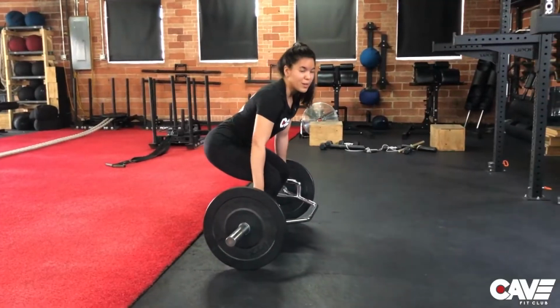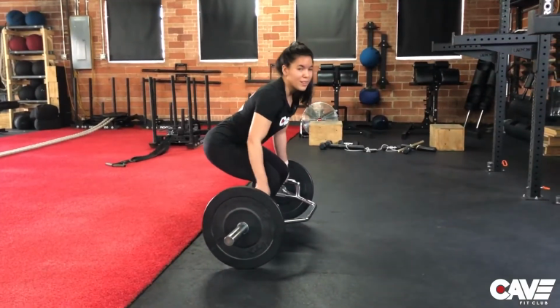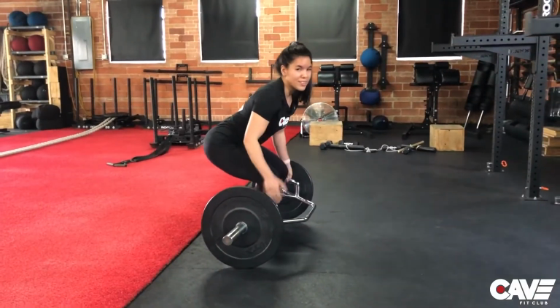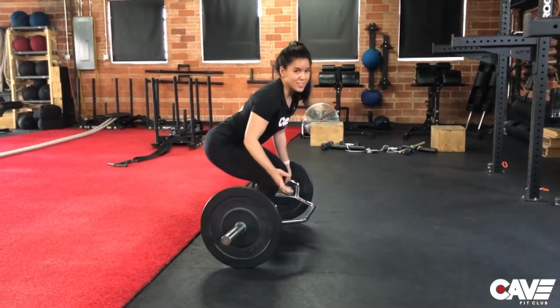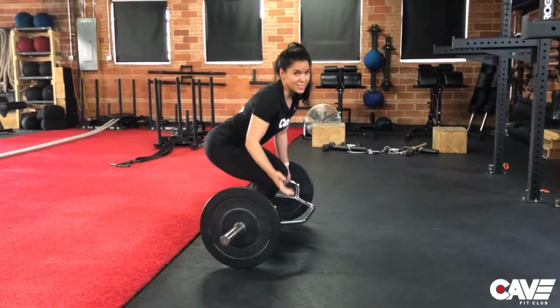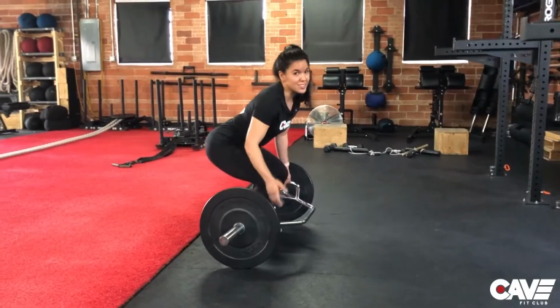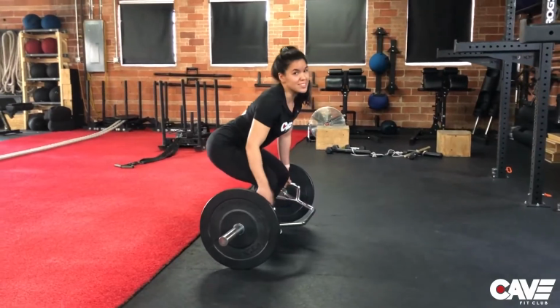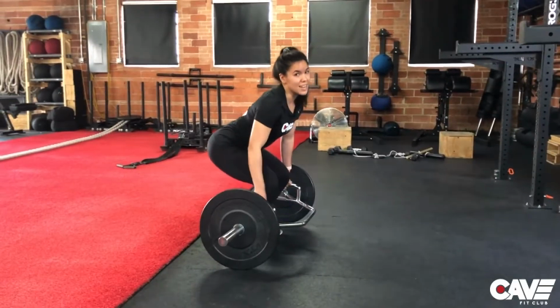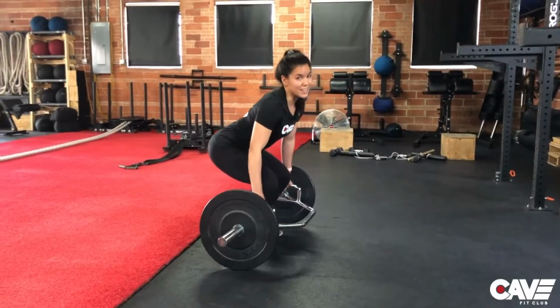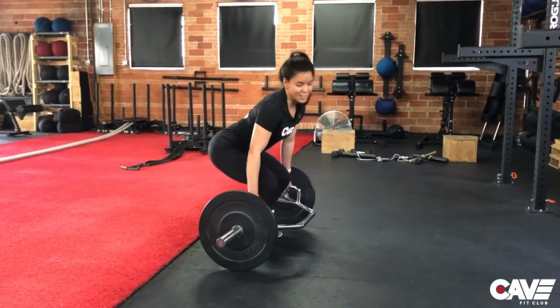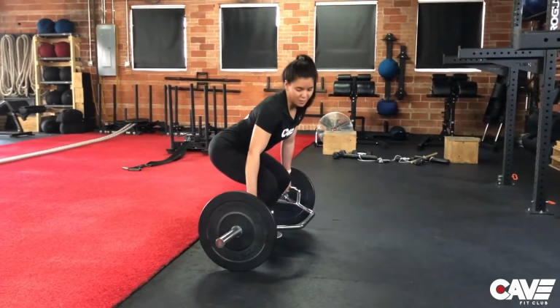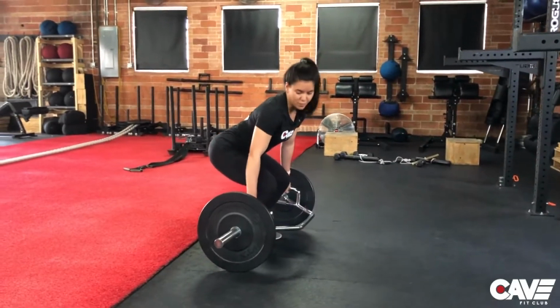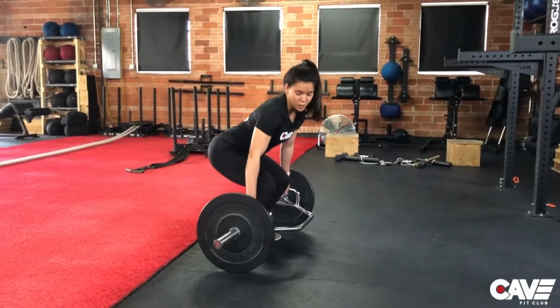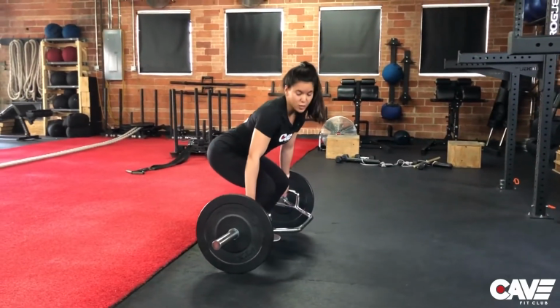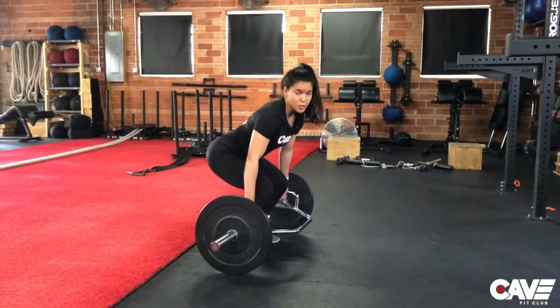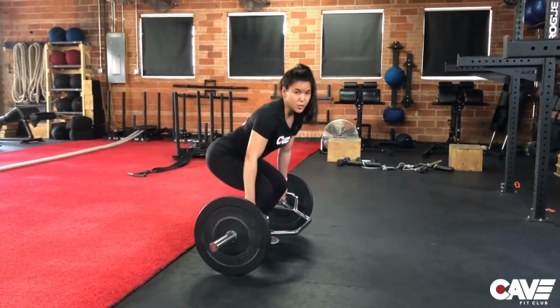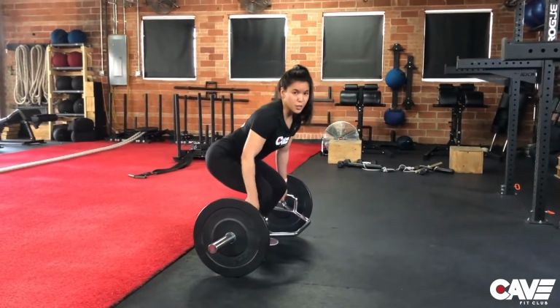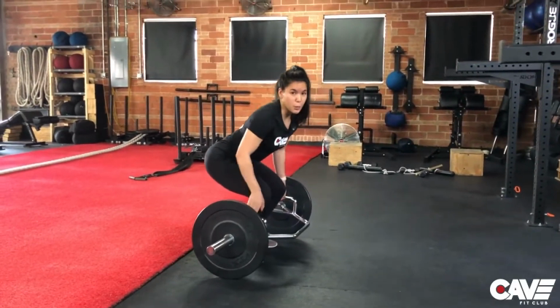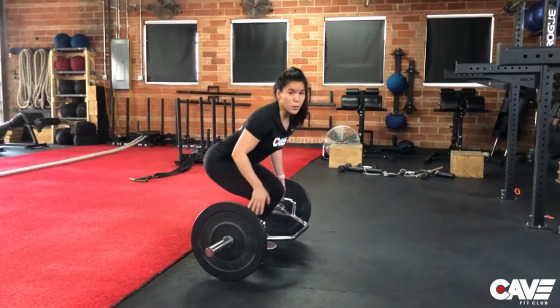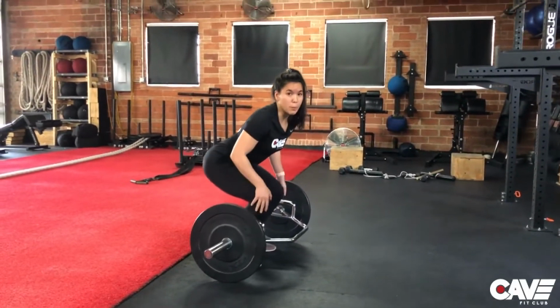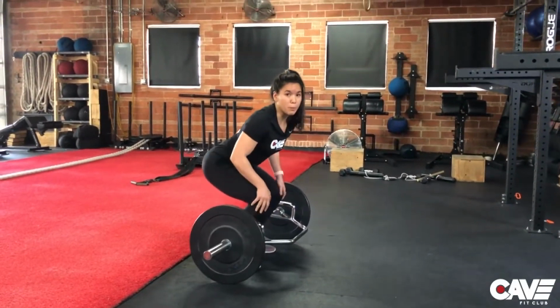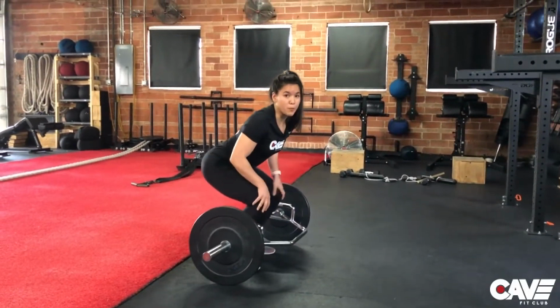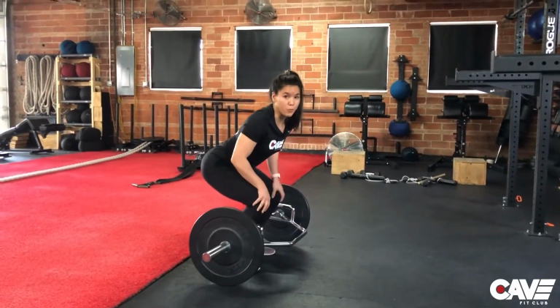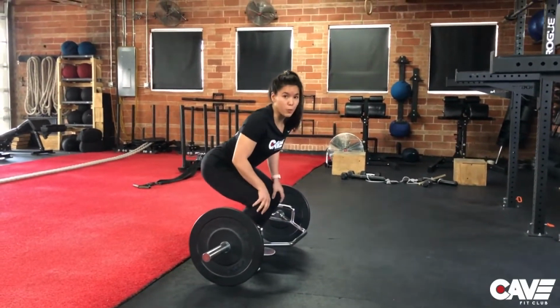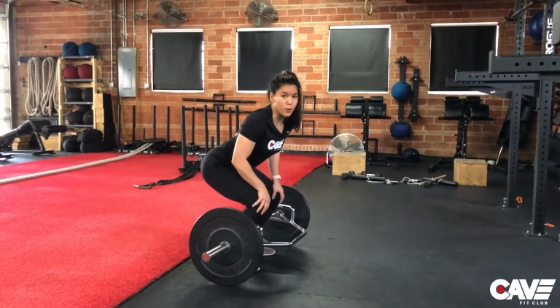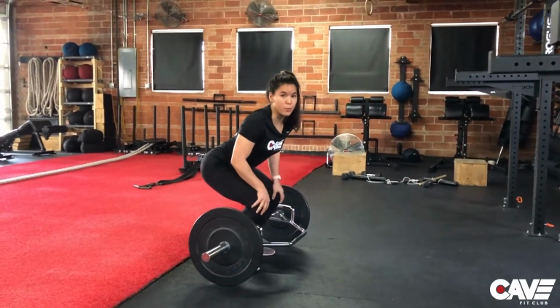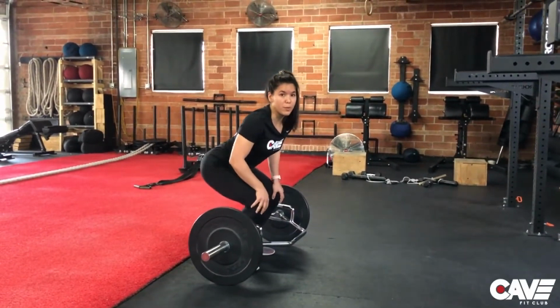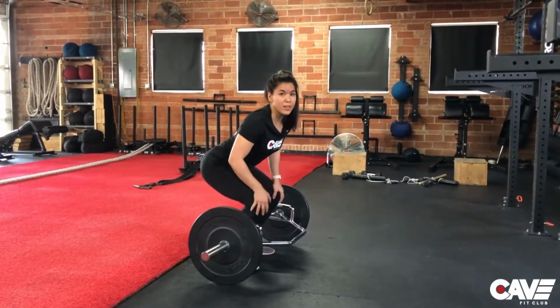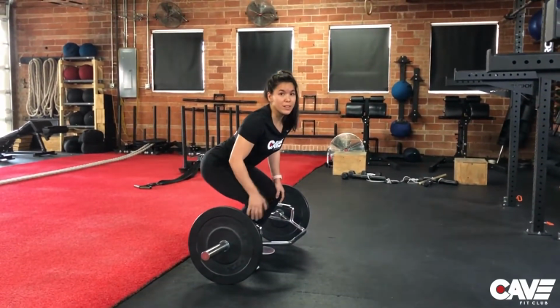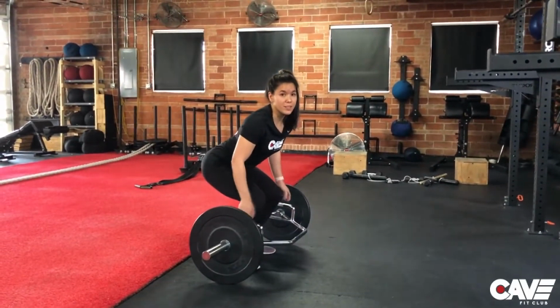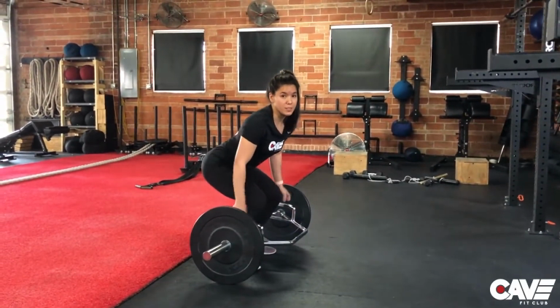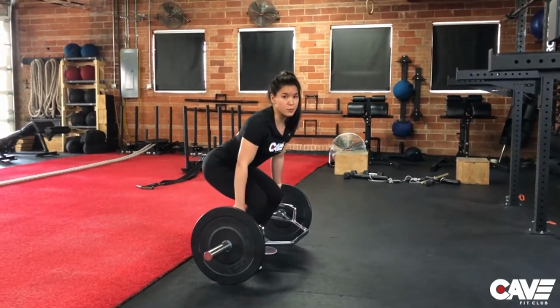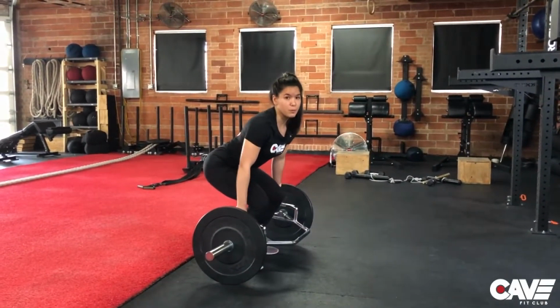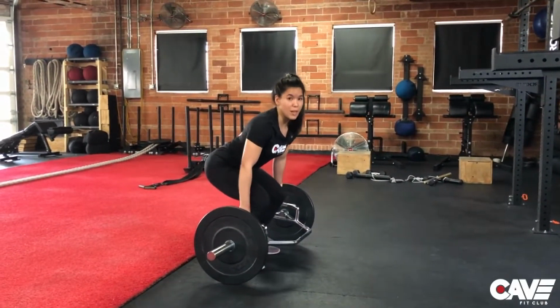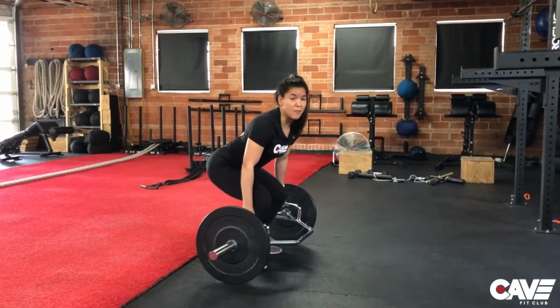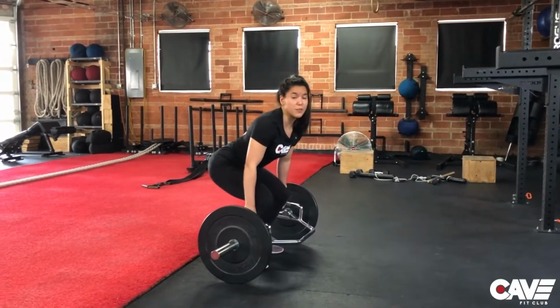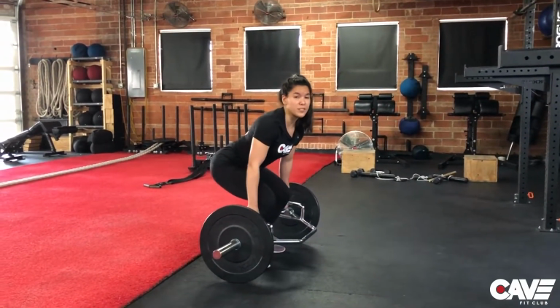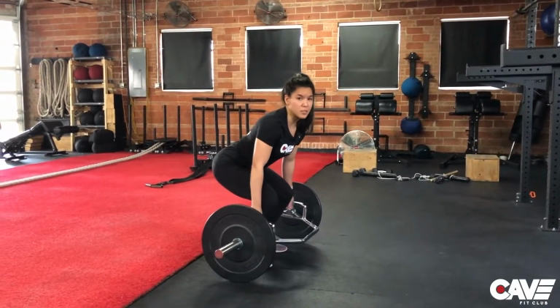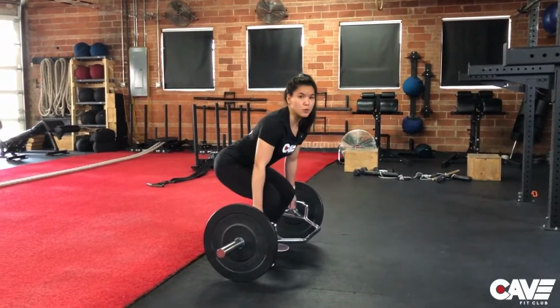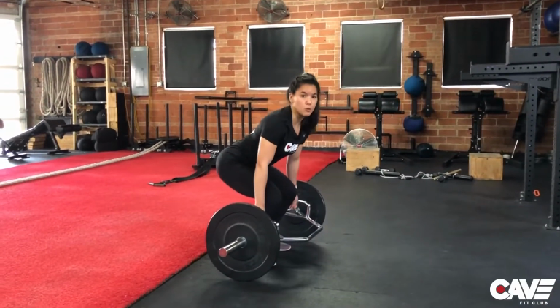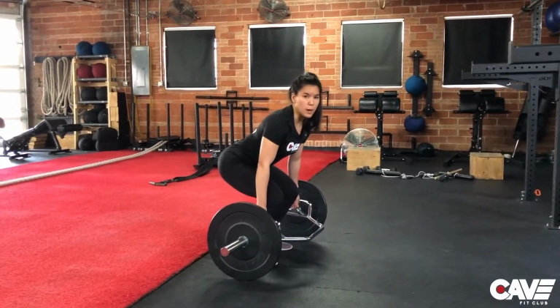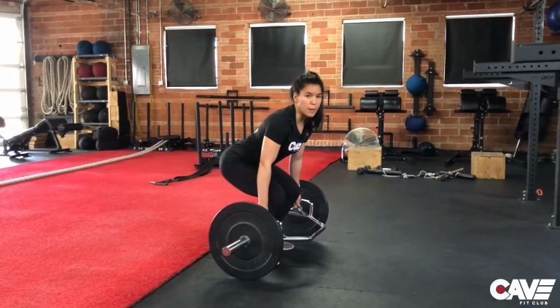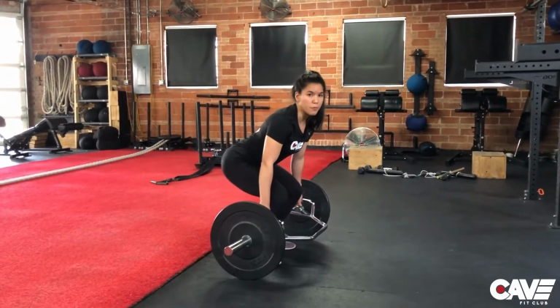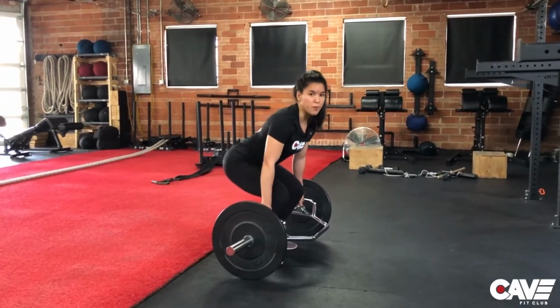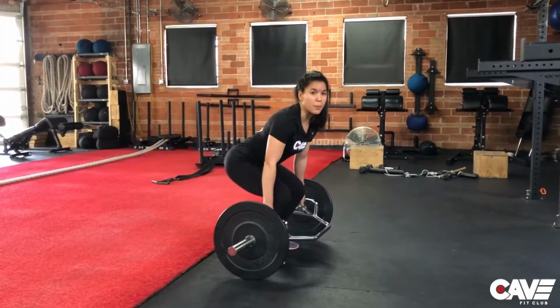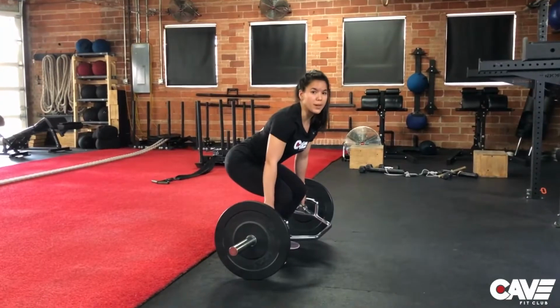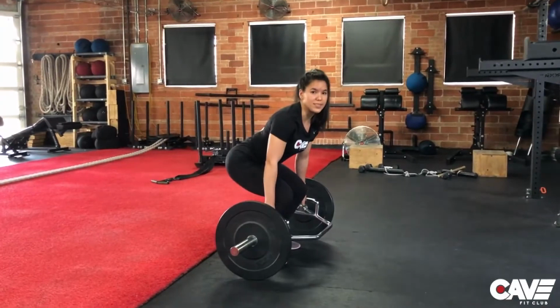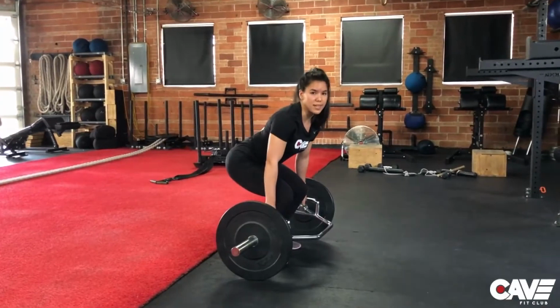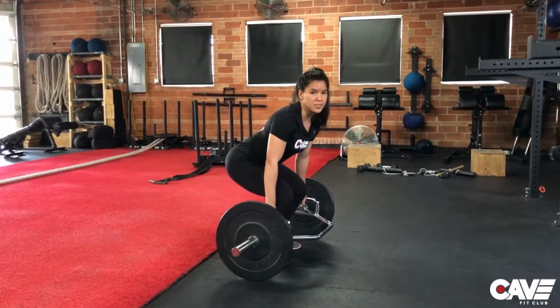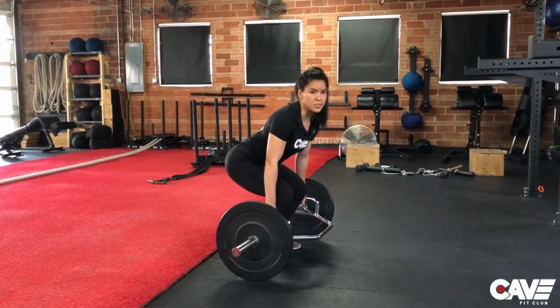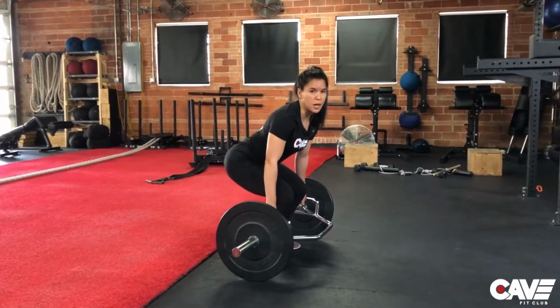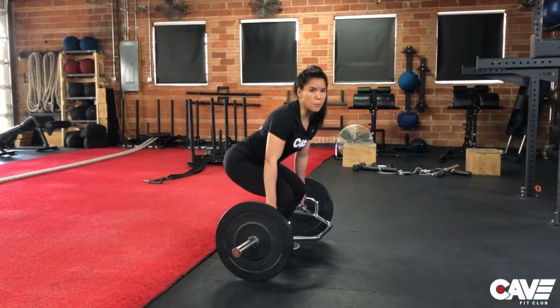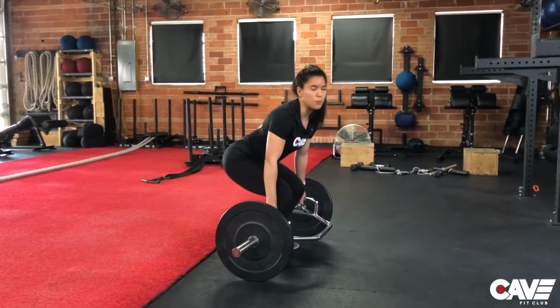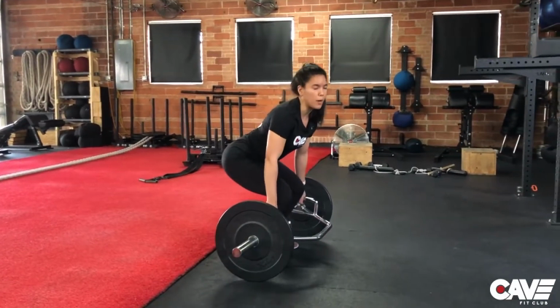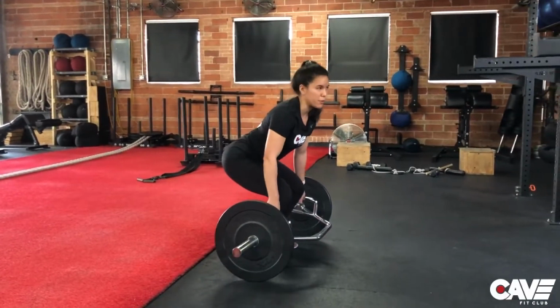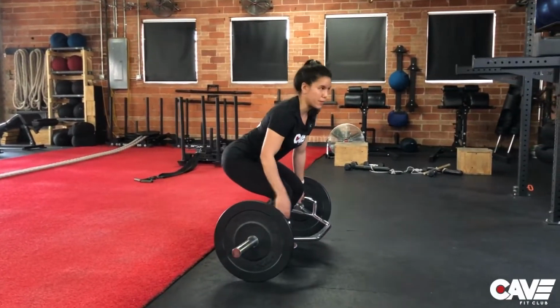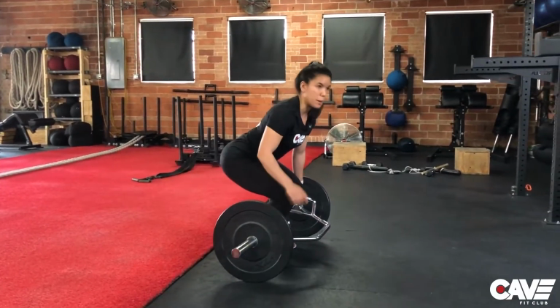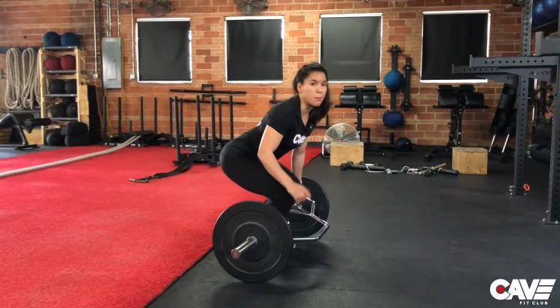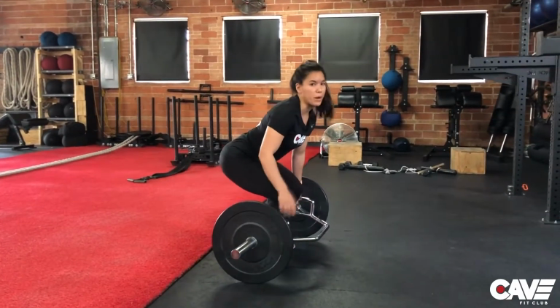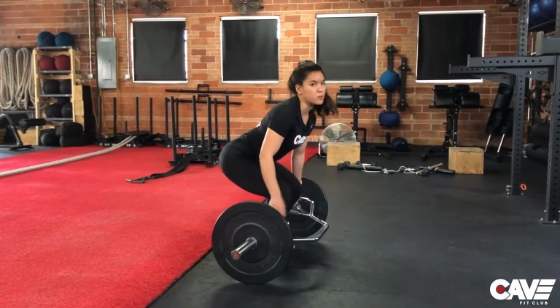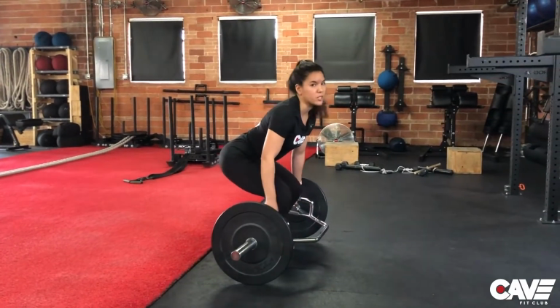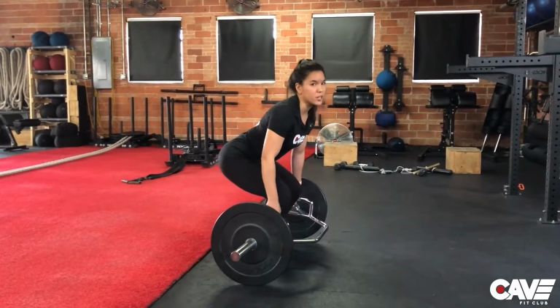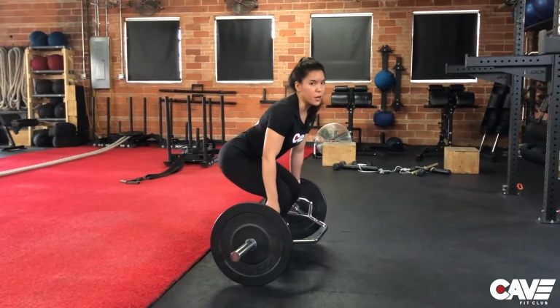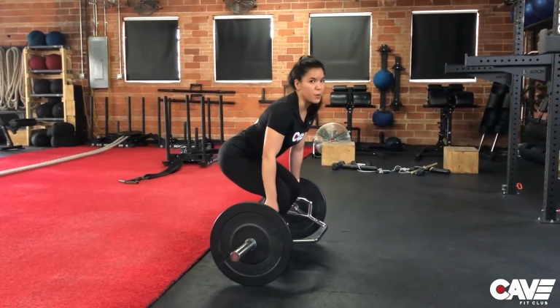This is a deadlift, so you're going to want to perform every single rep from a dead stop rather than a bouncing go.